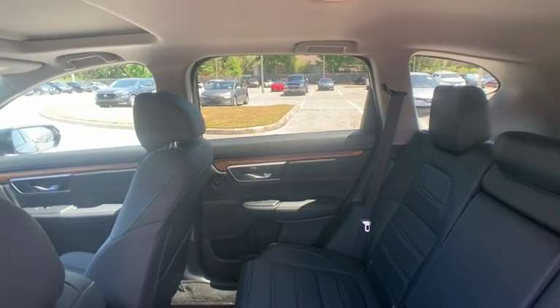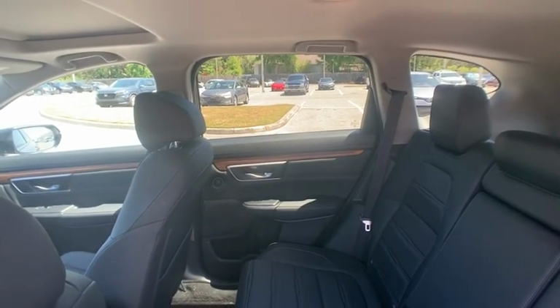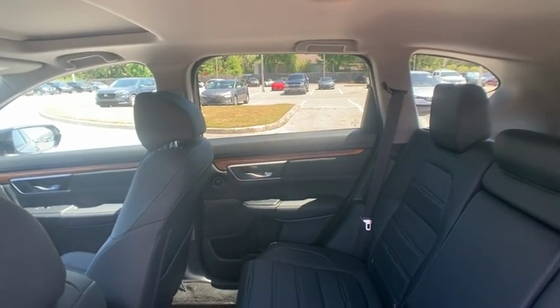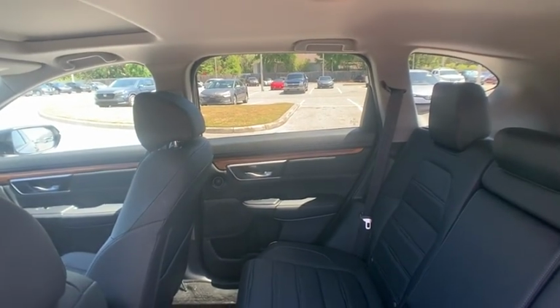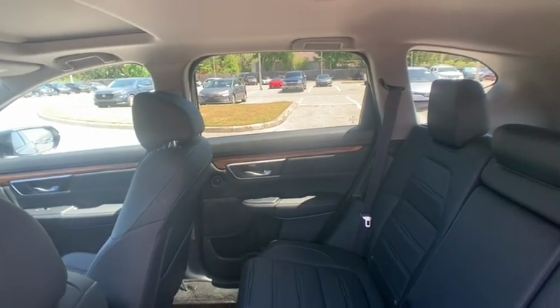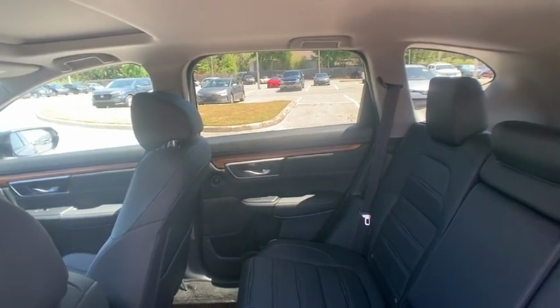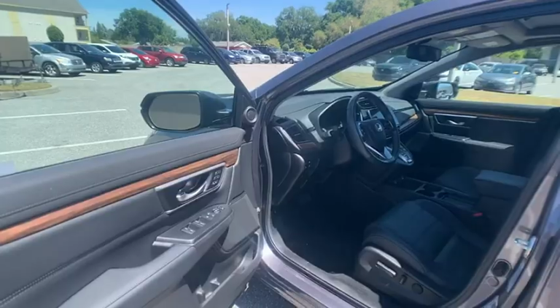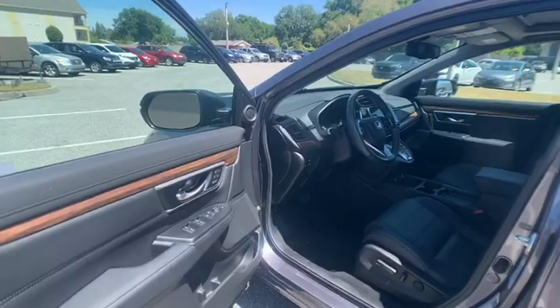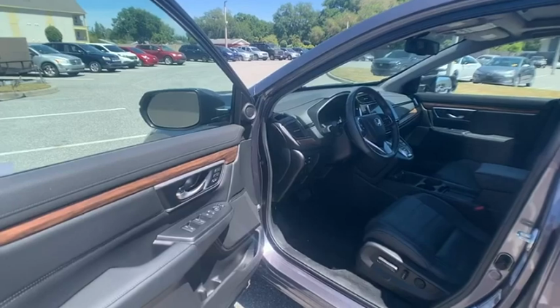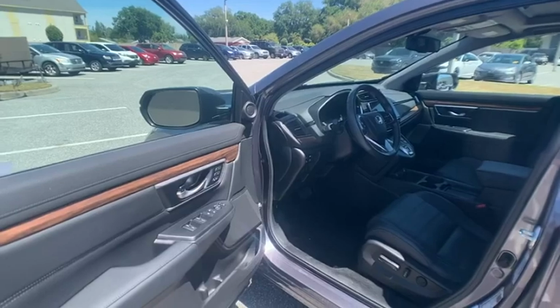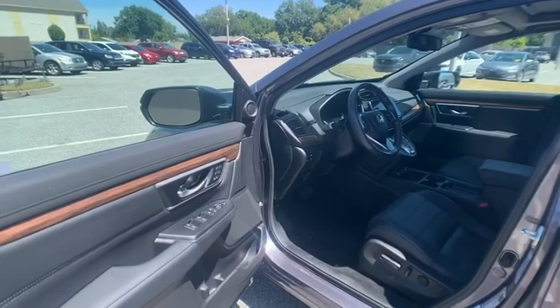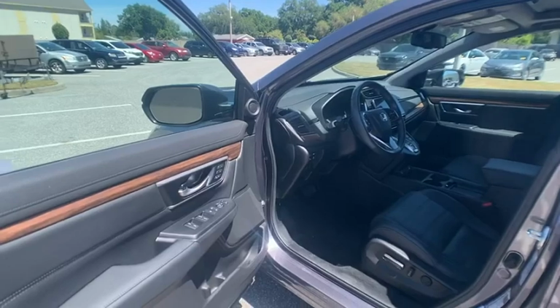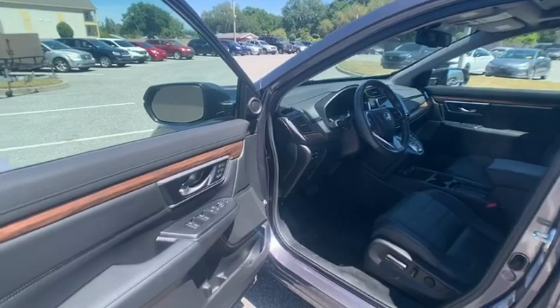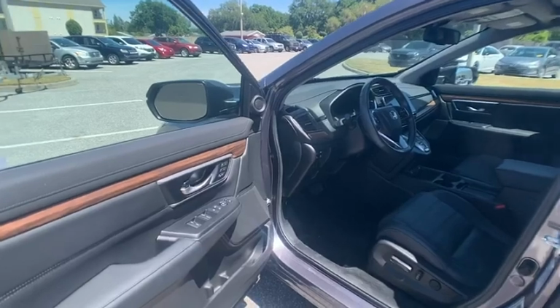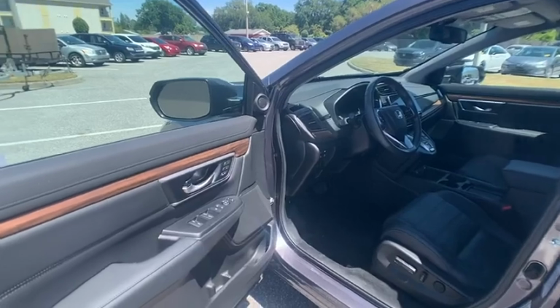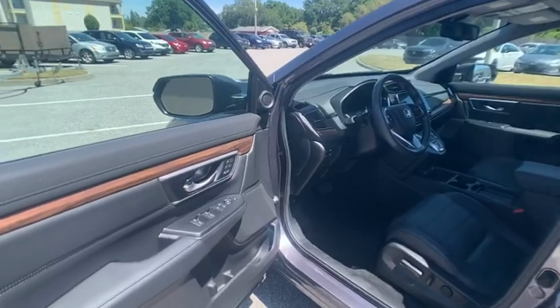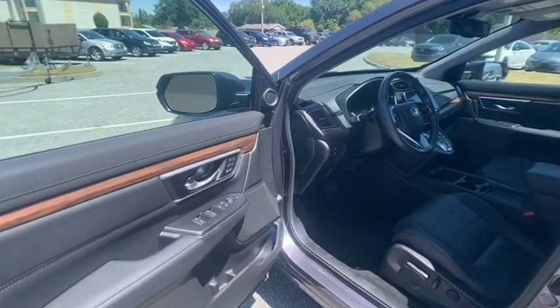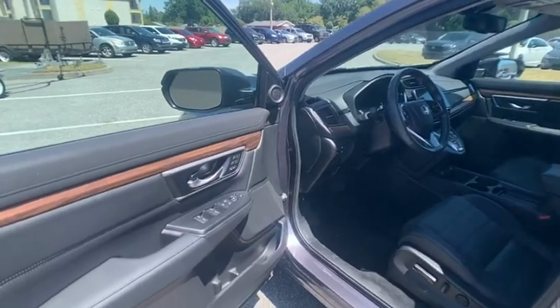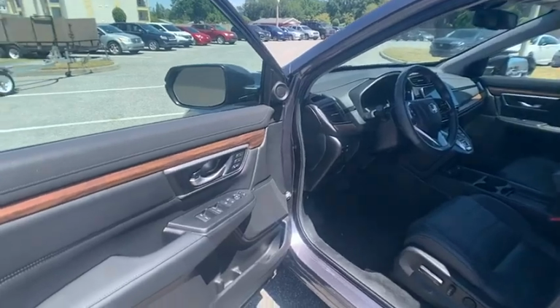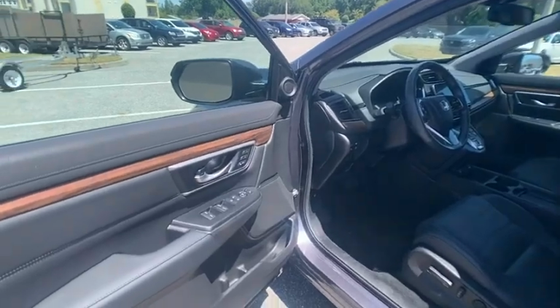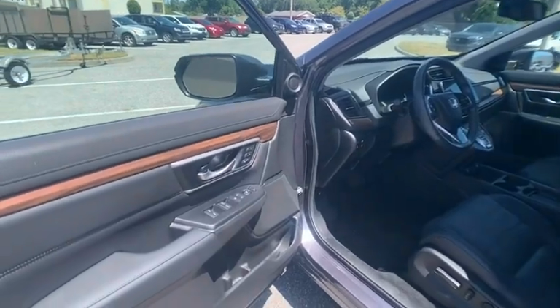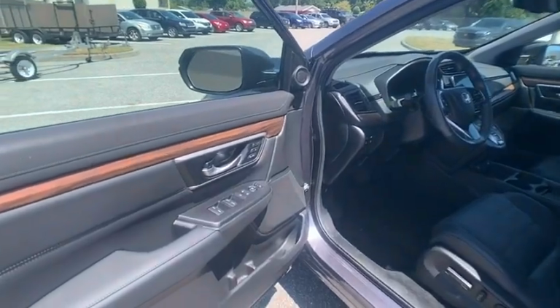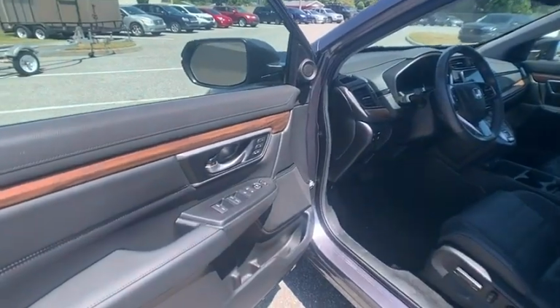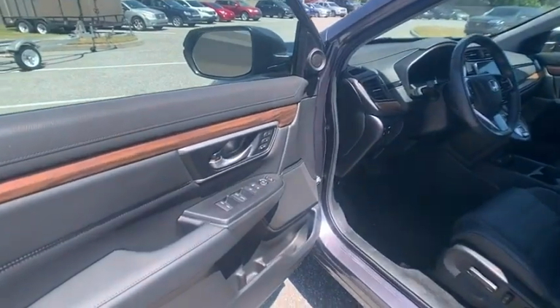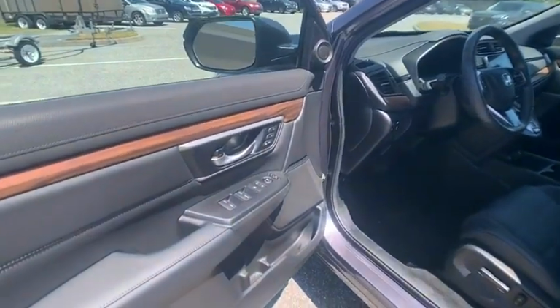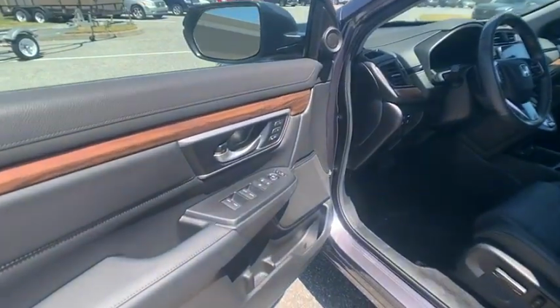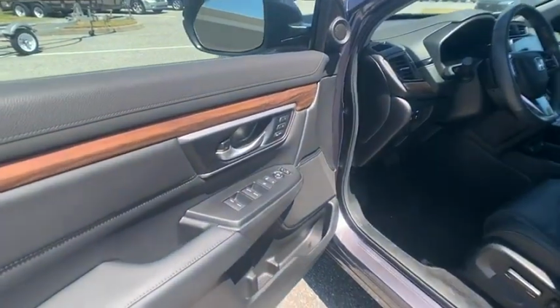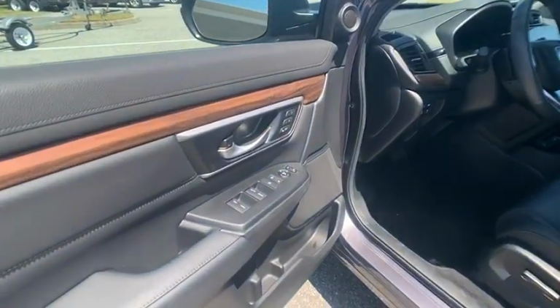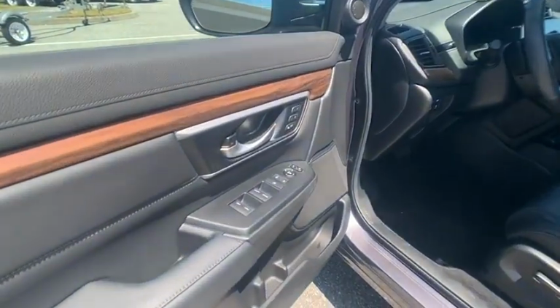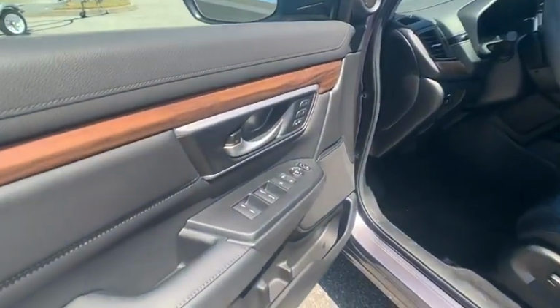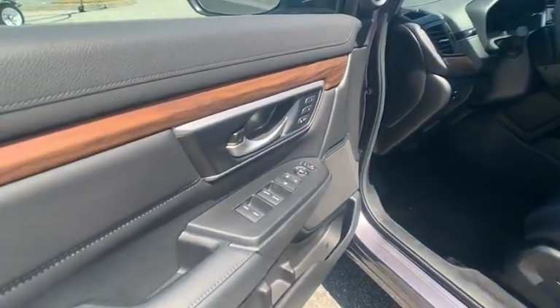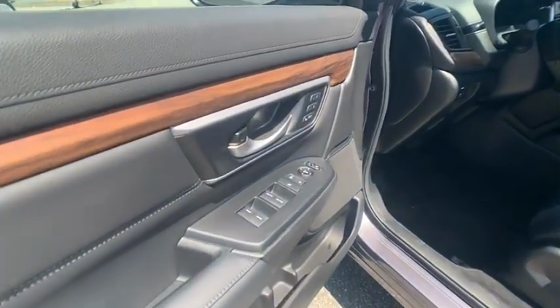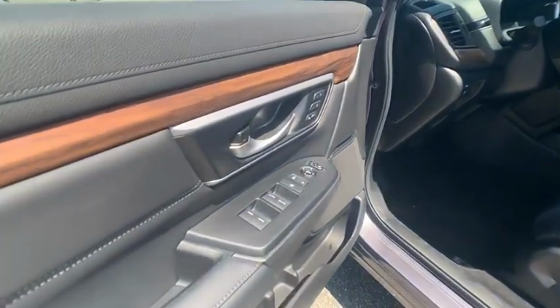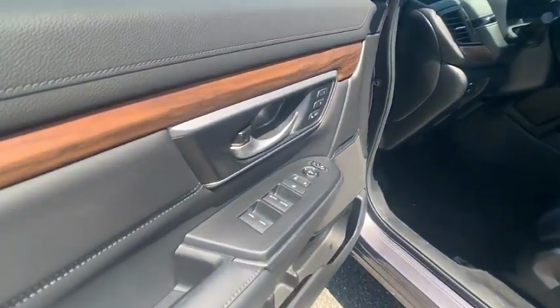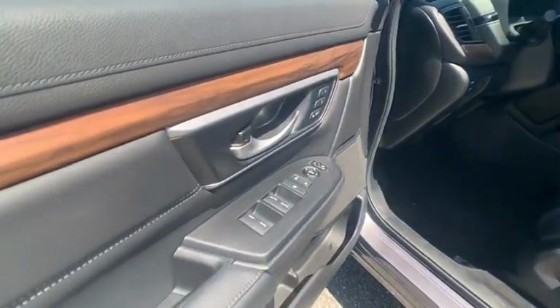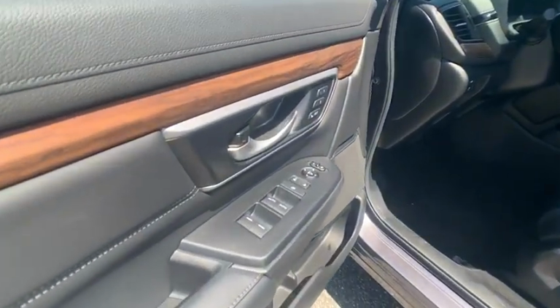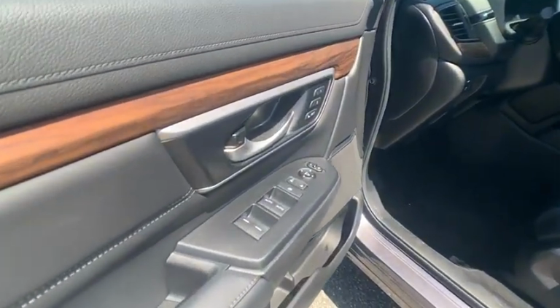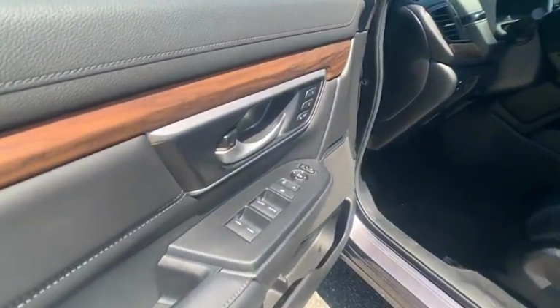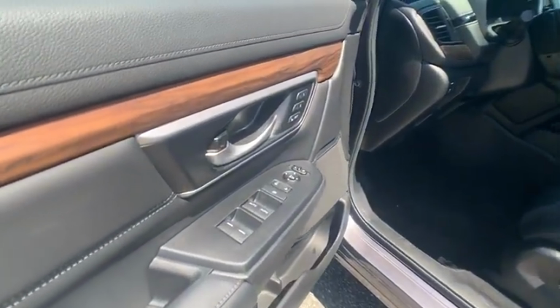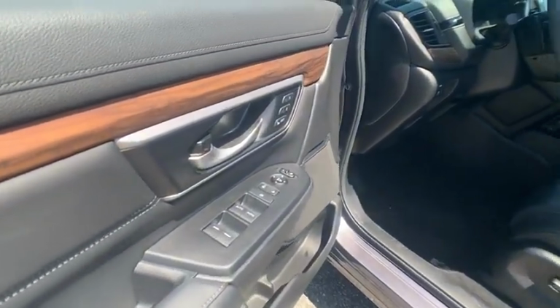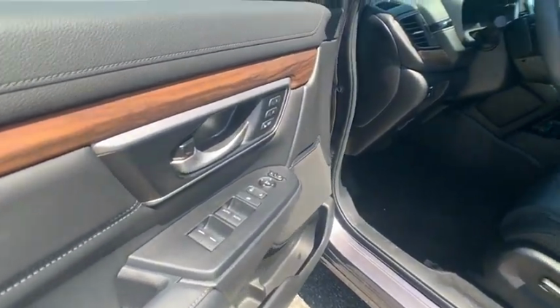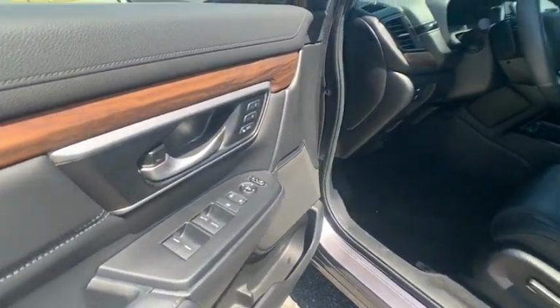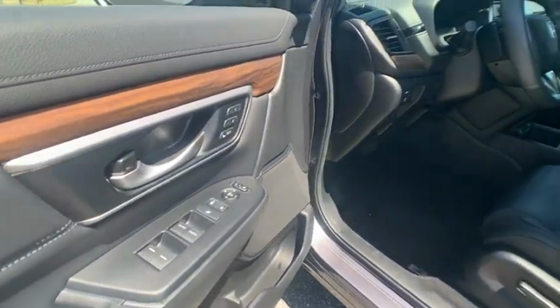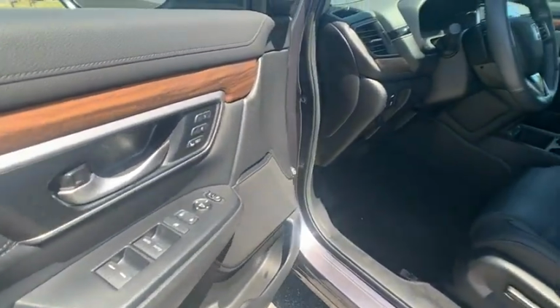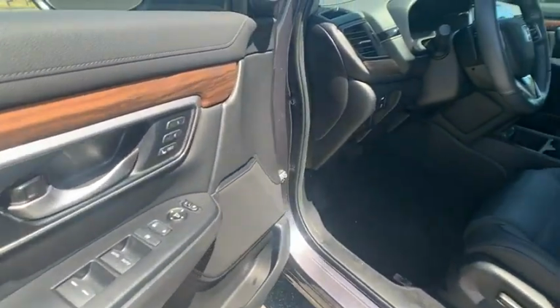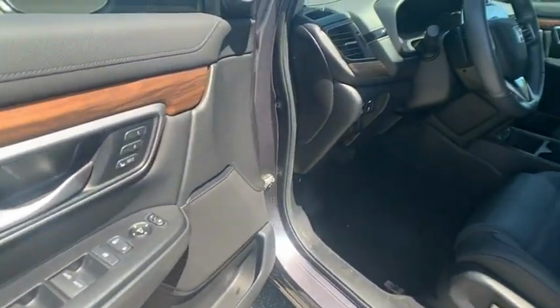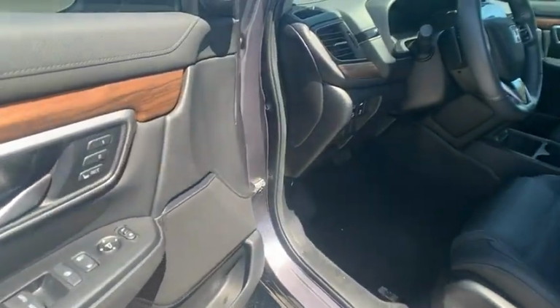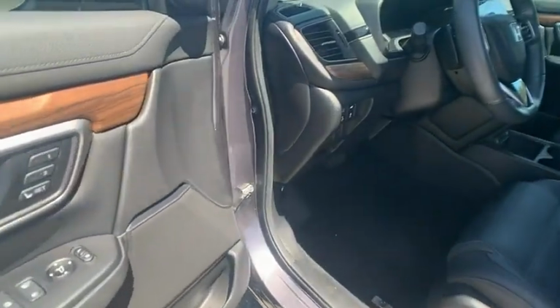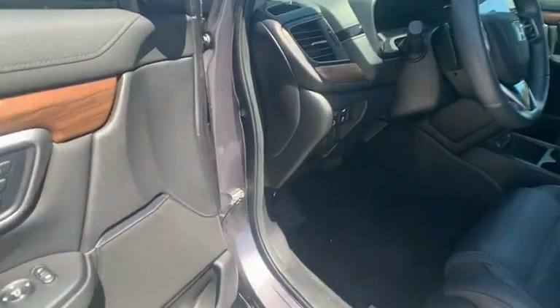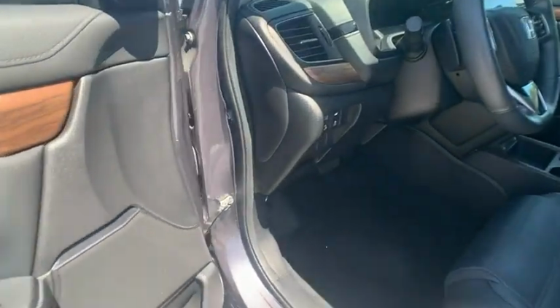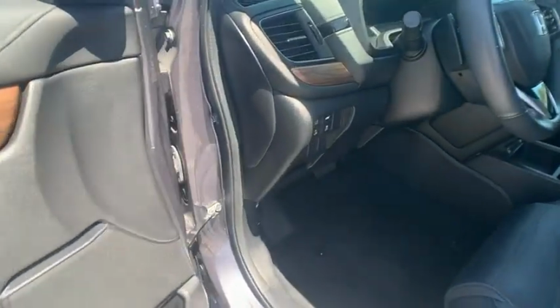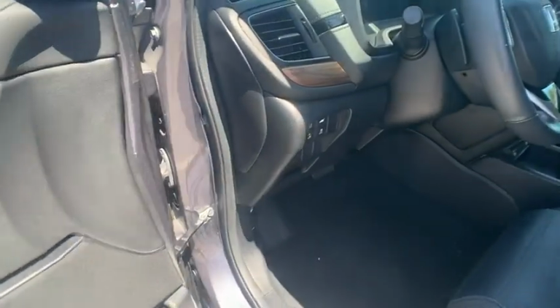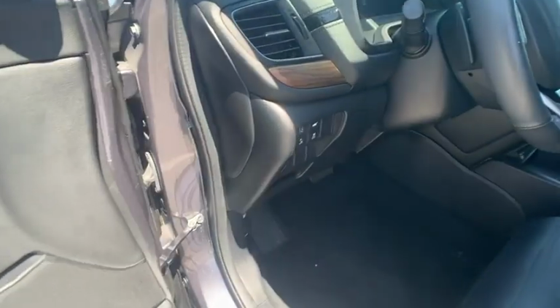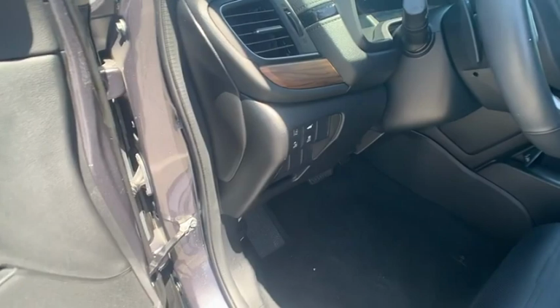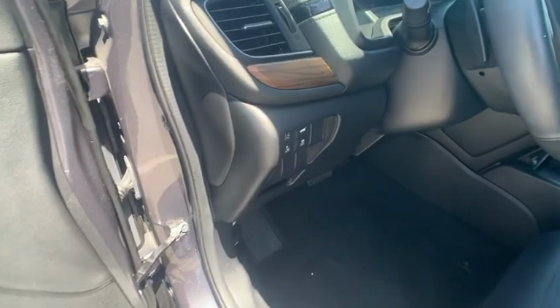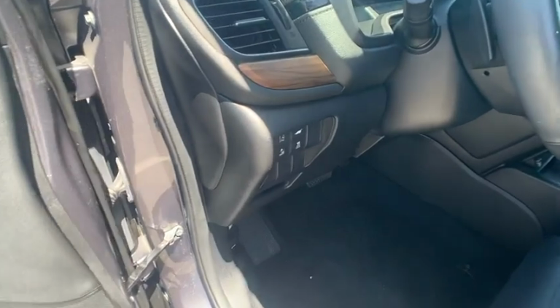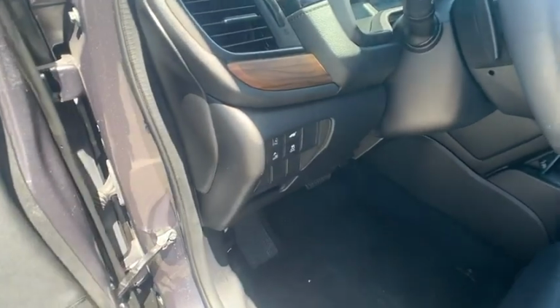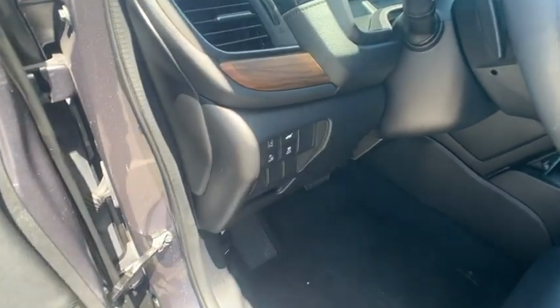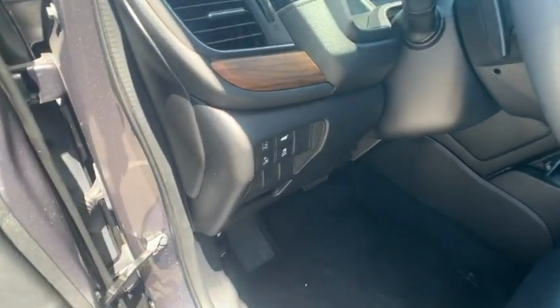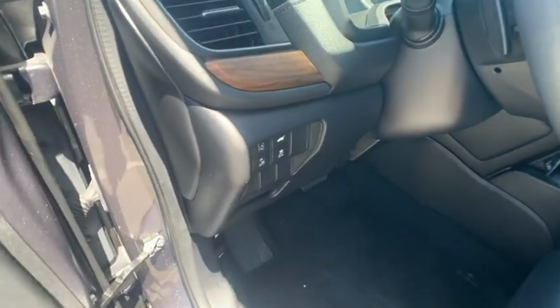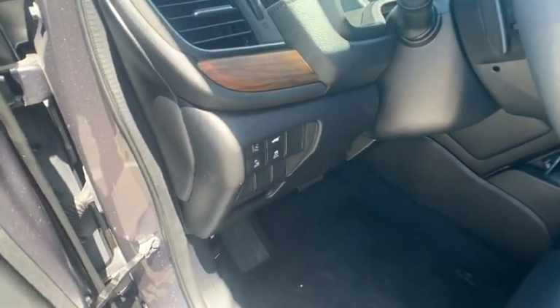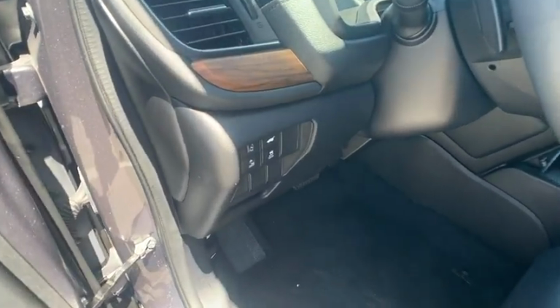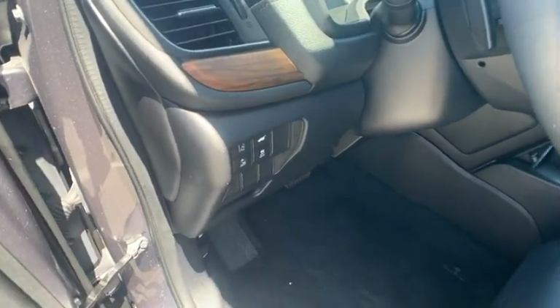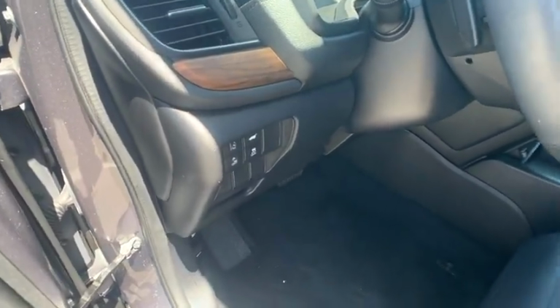This beauty will make even your house keys jealous. Drive it today. Take care. Bye.